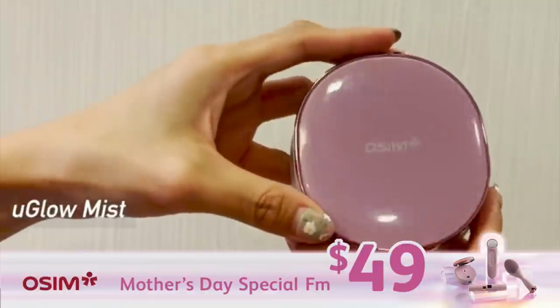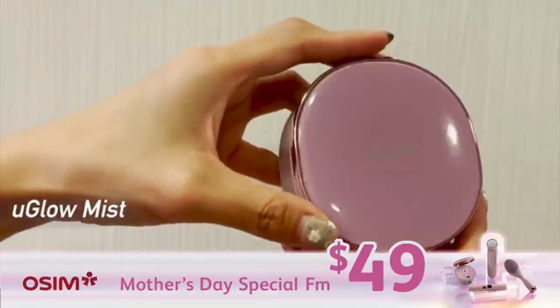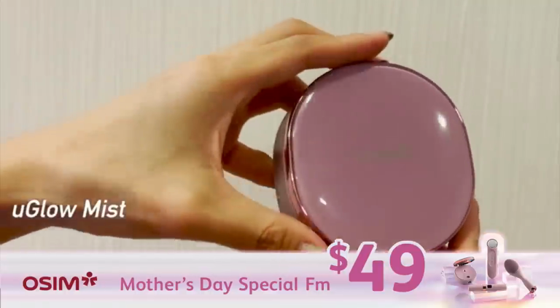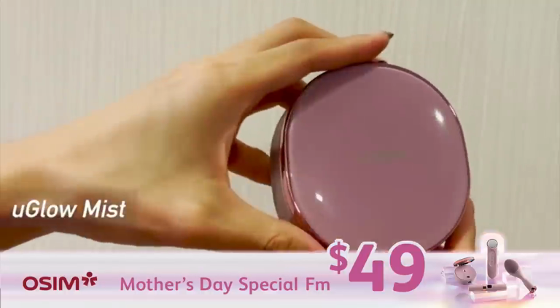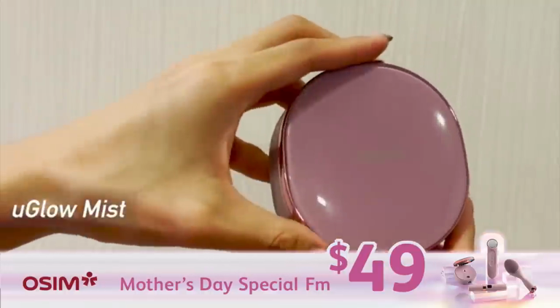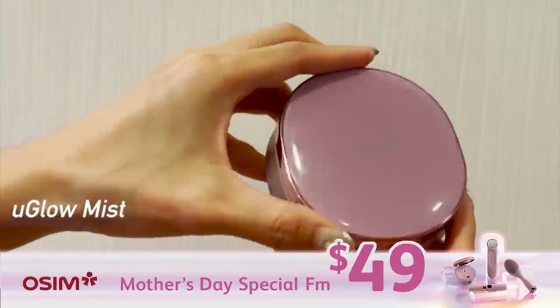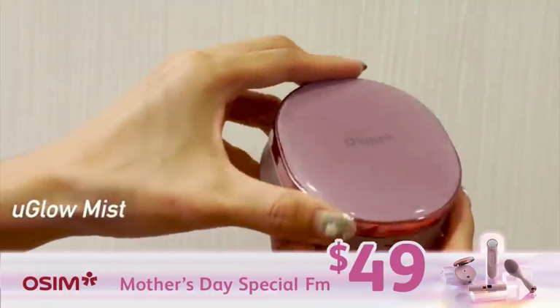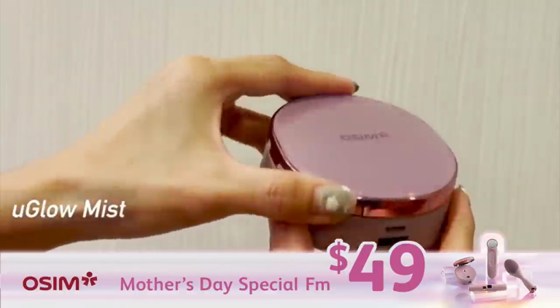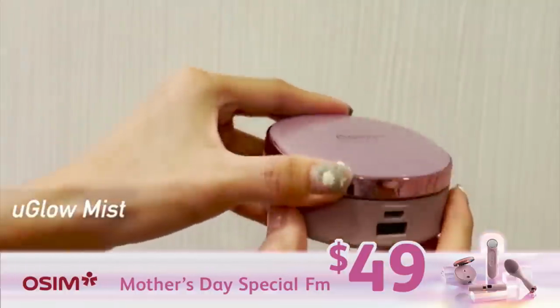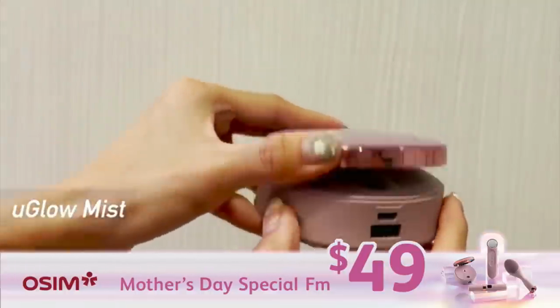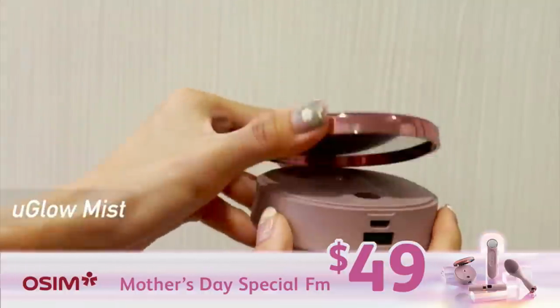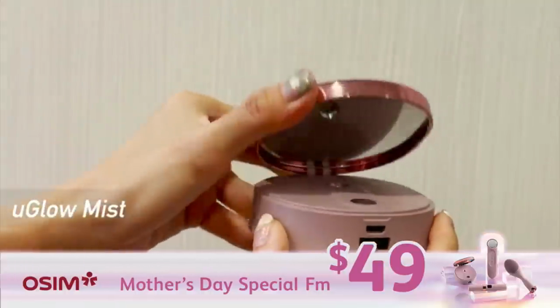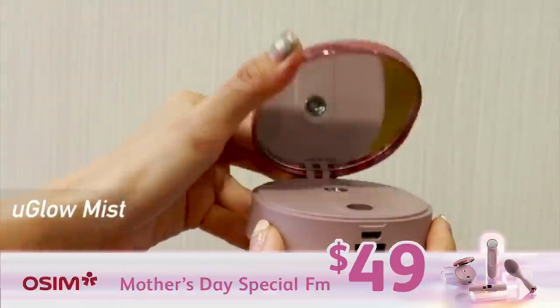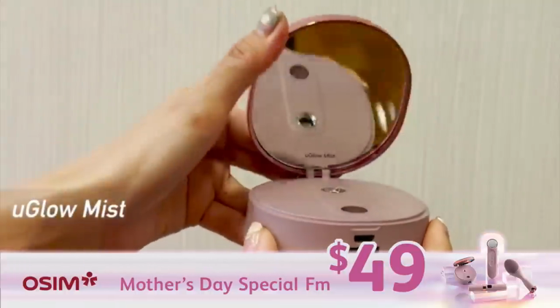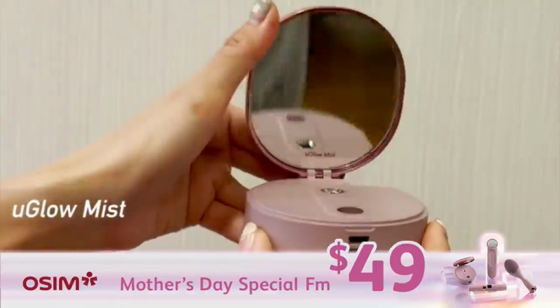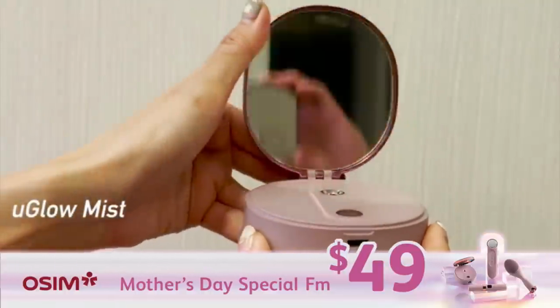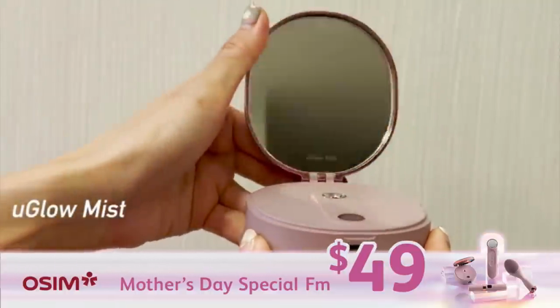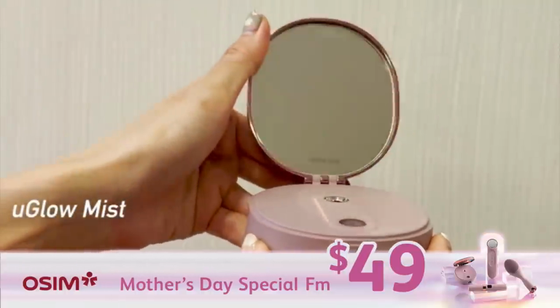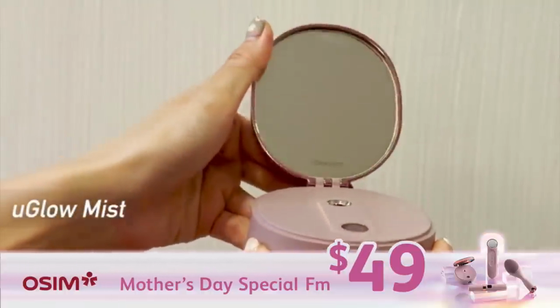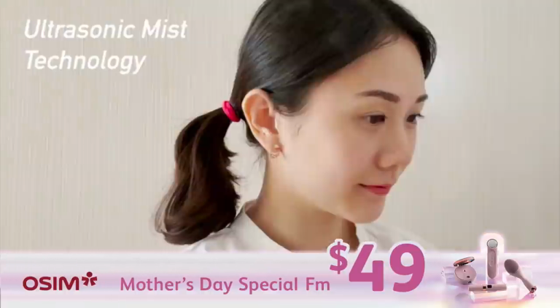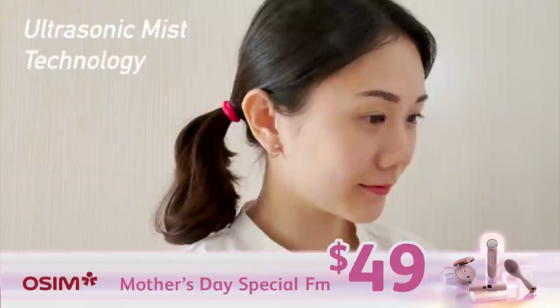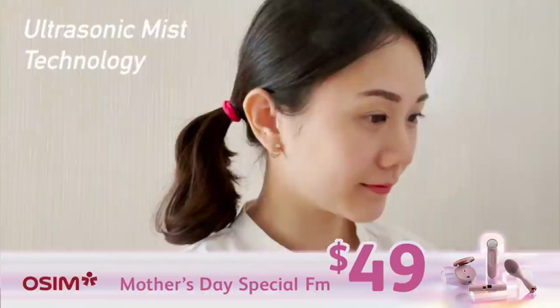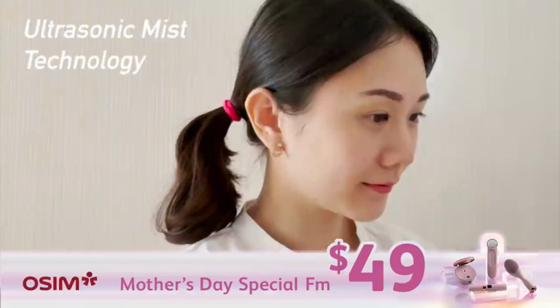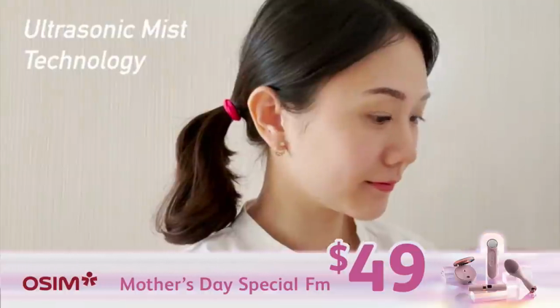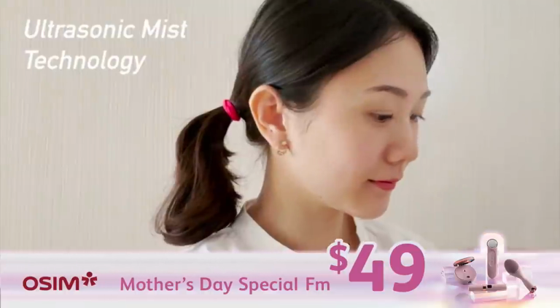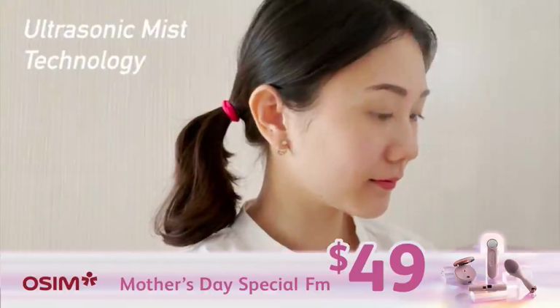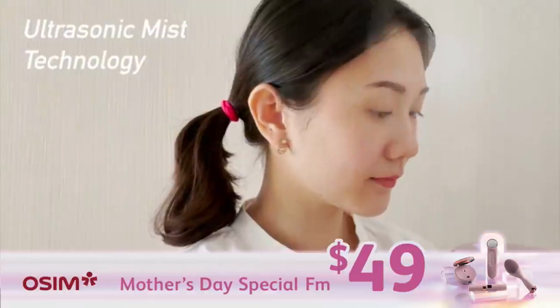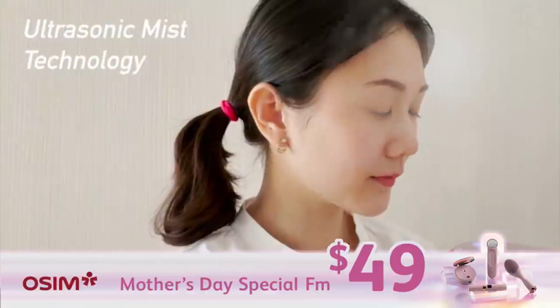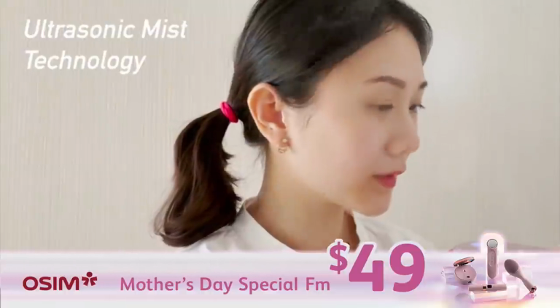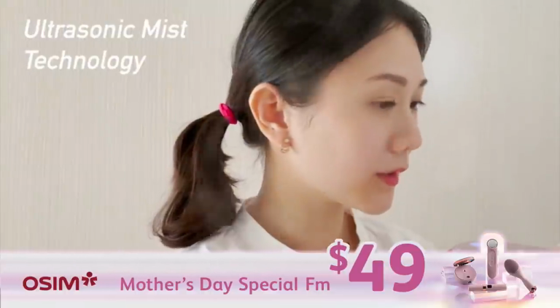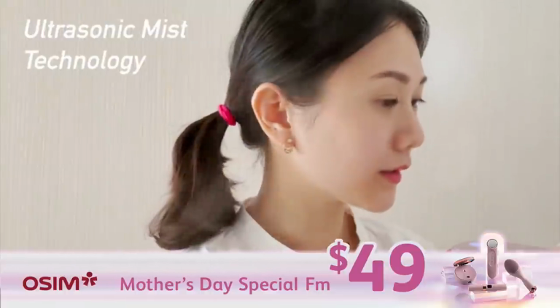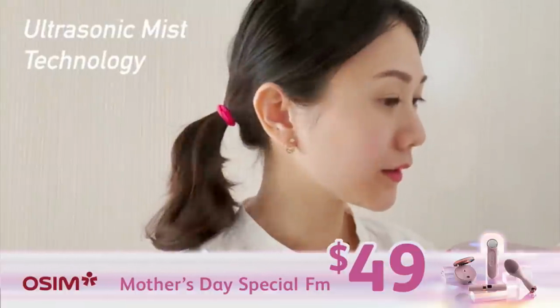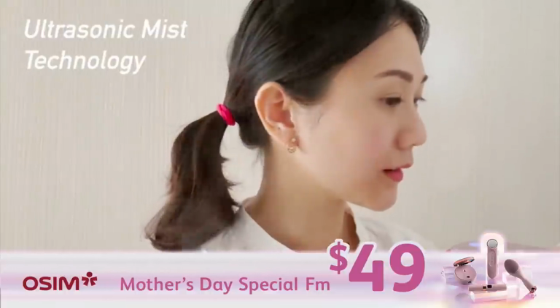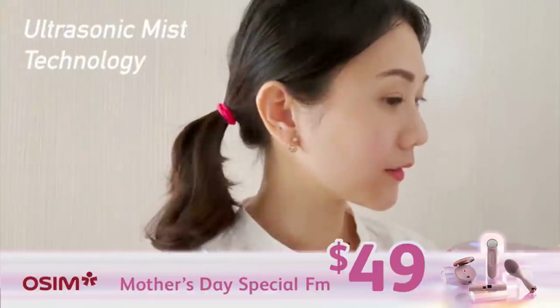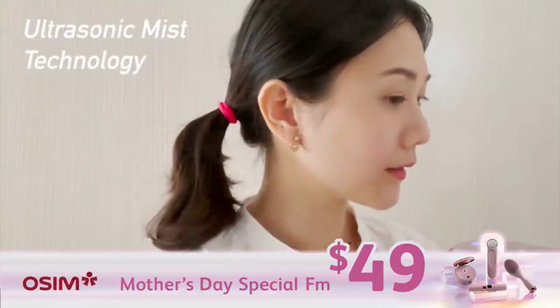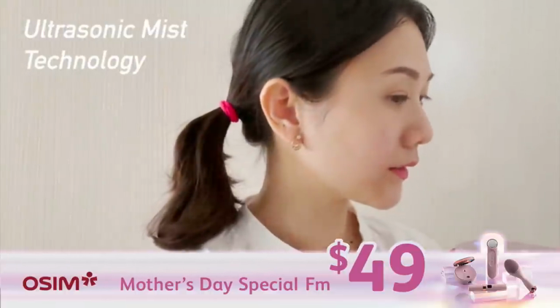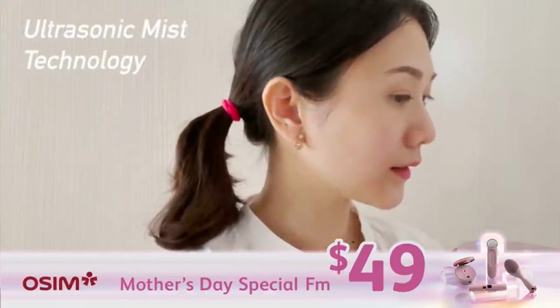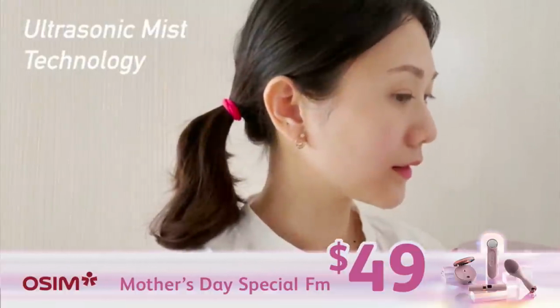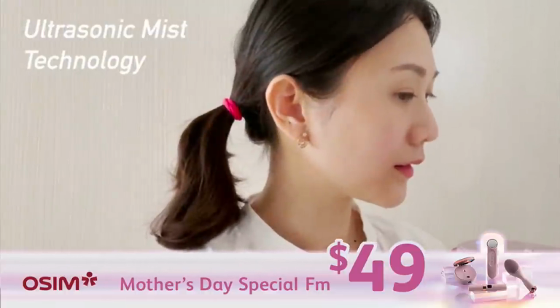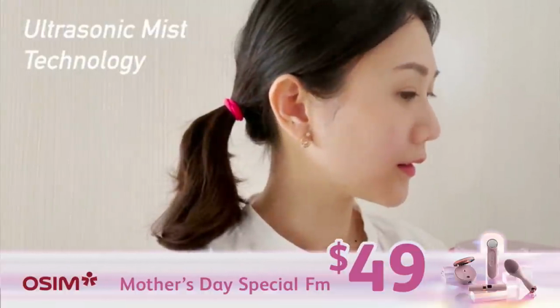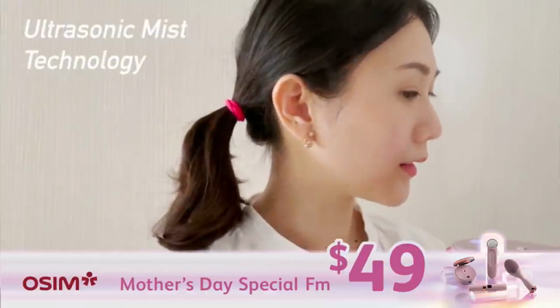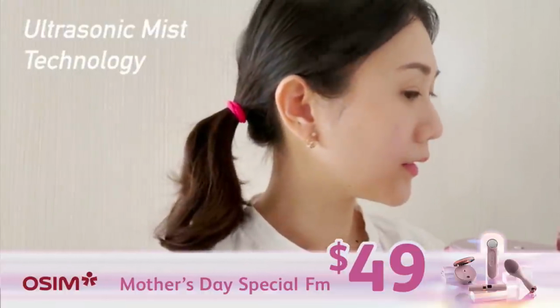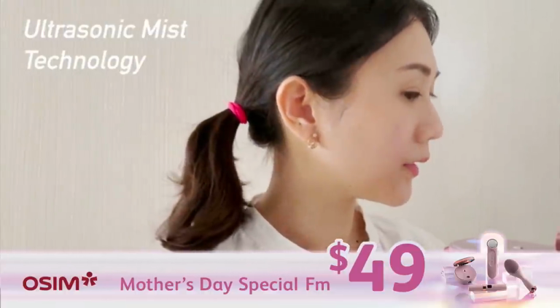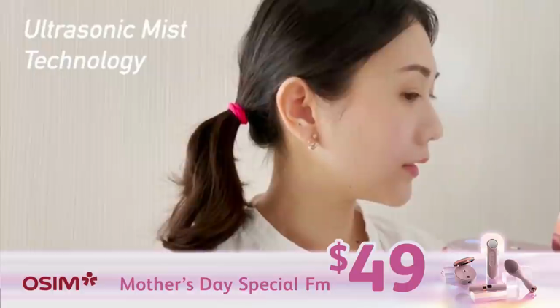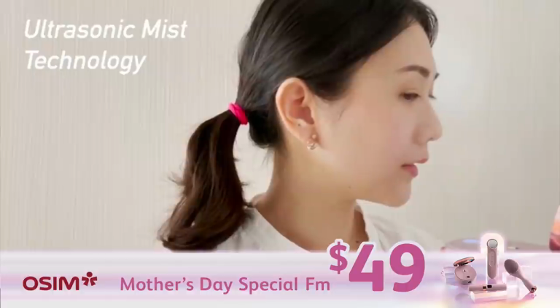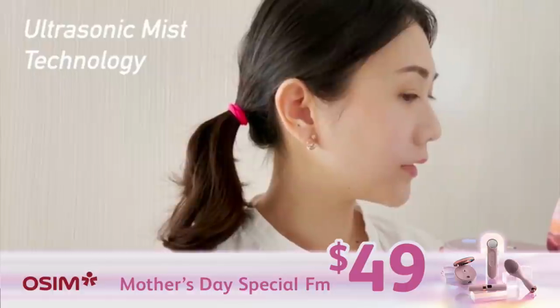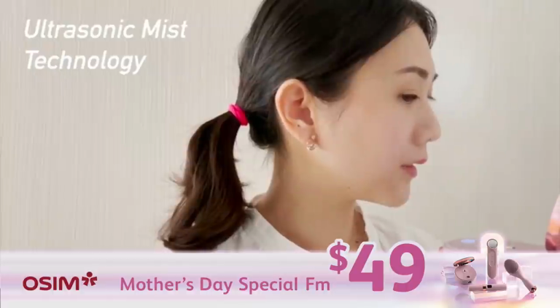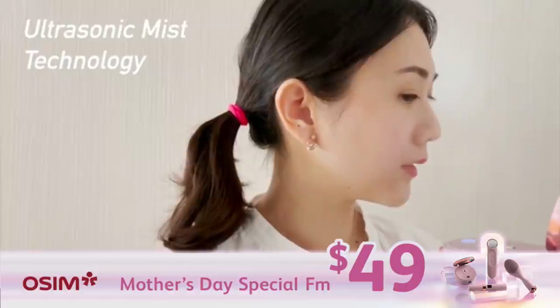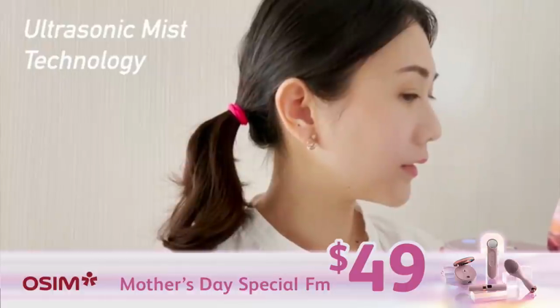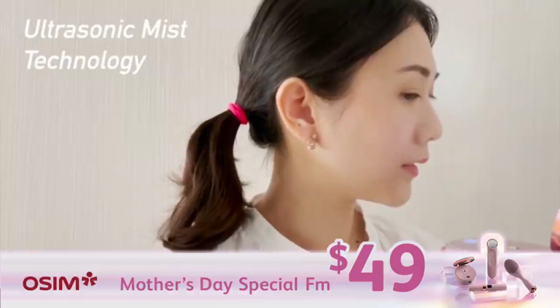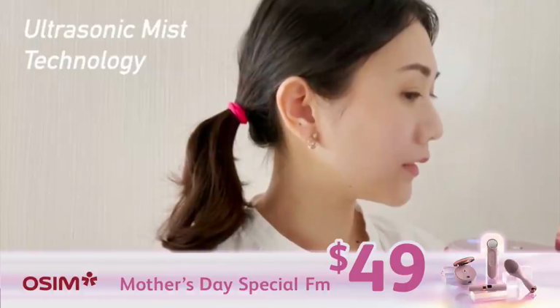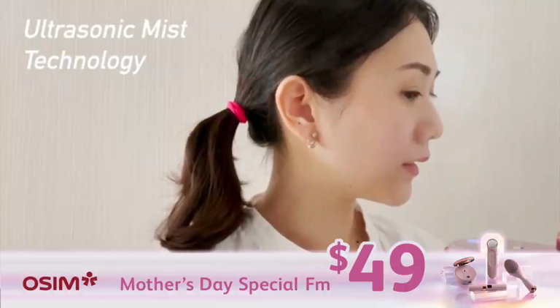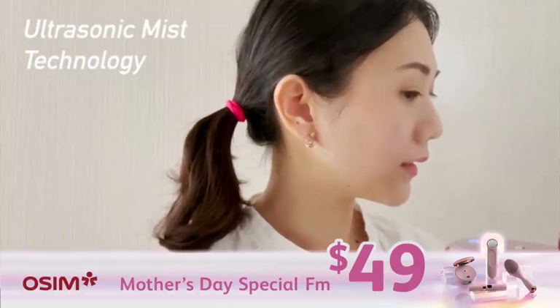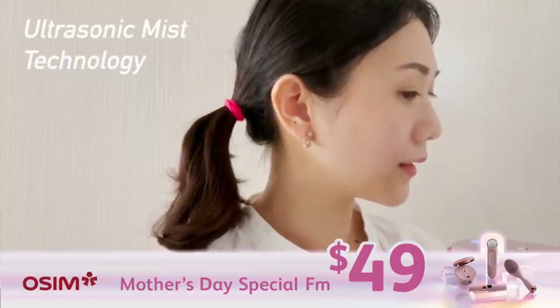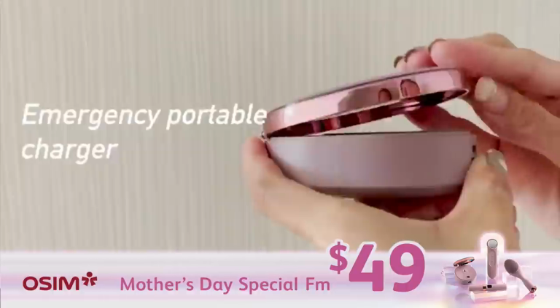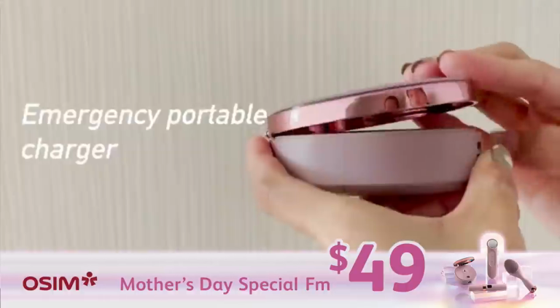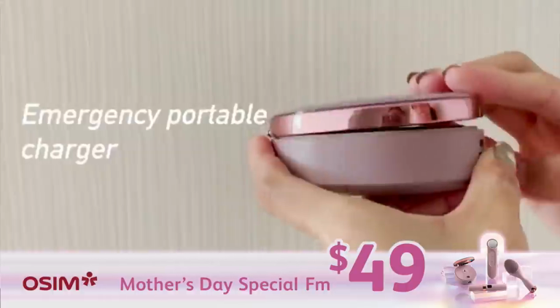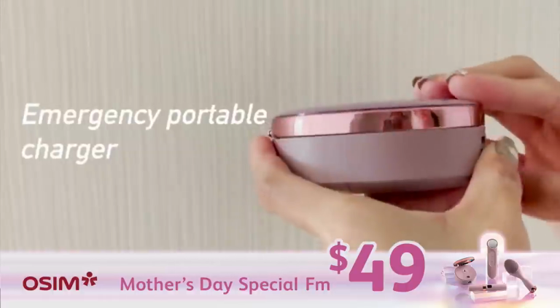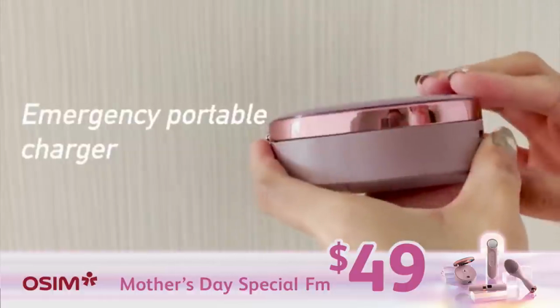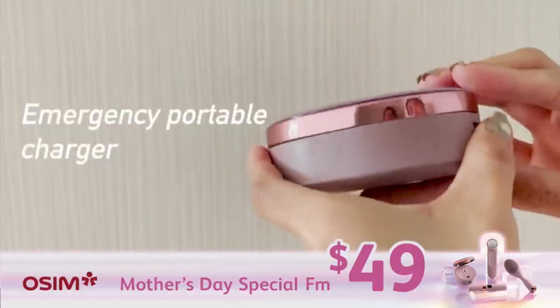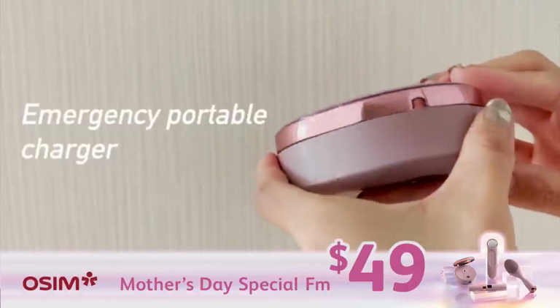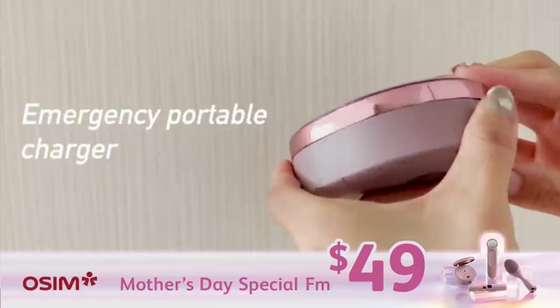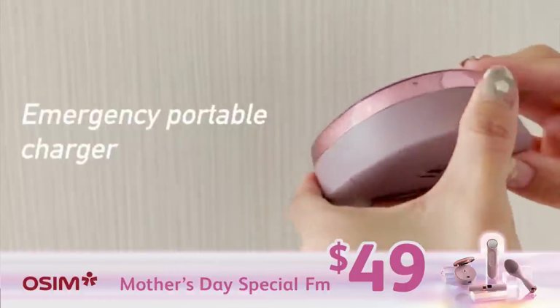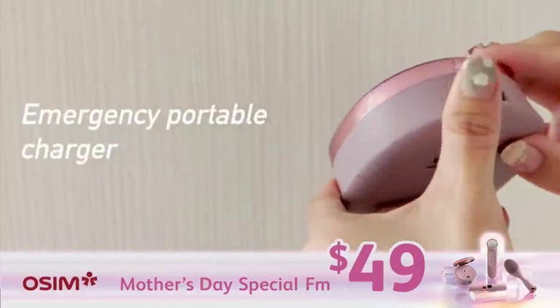Lastly, You Glow Mist, a portable facial humidifier which always gives me an immediate boost of hydration. It is also an emergency charger.